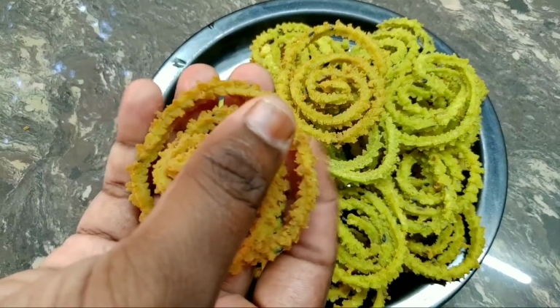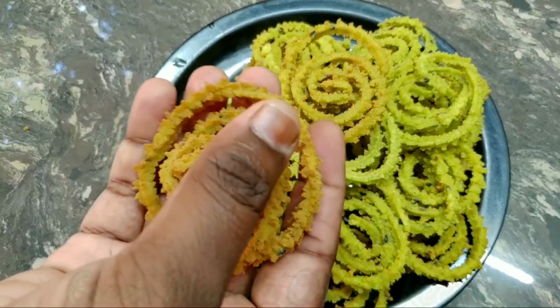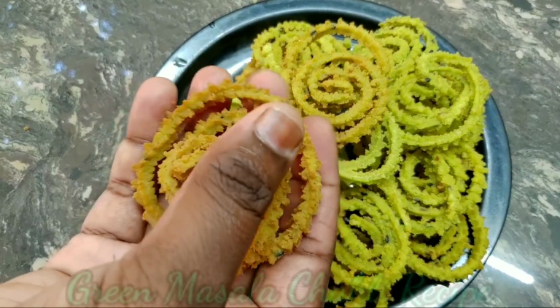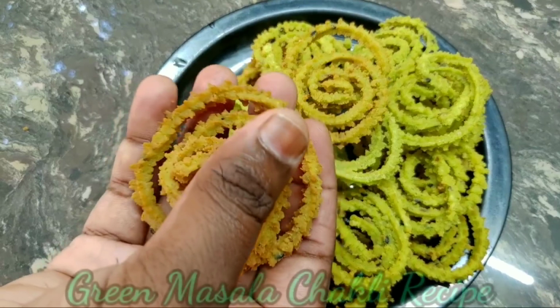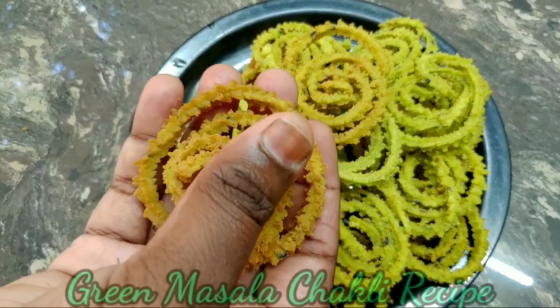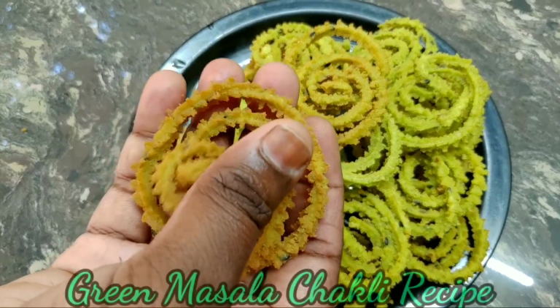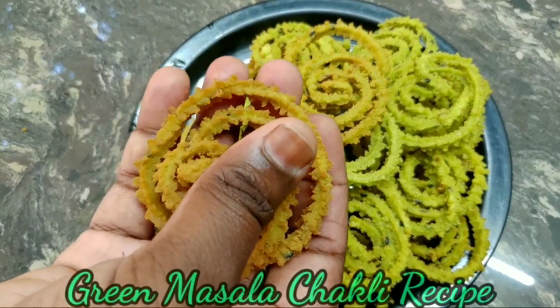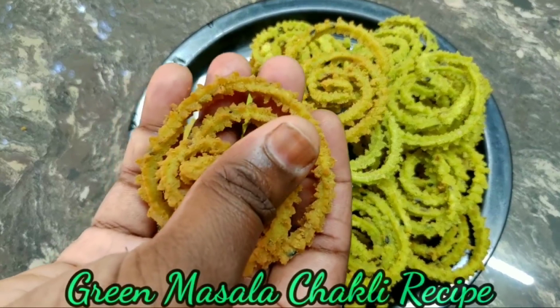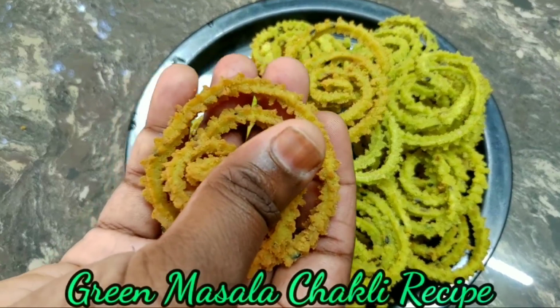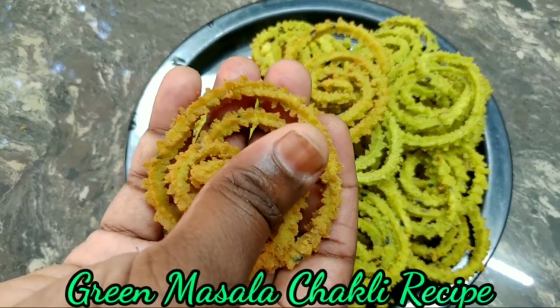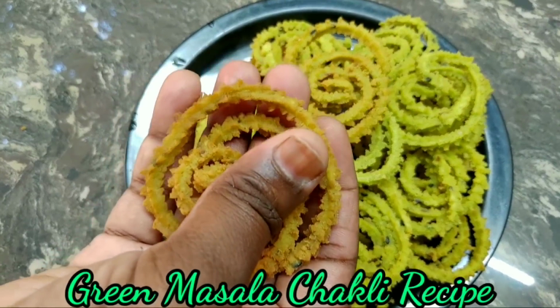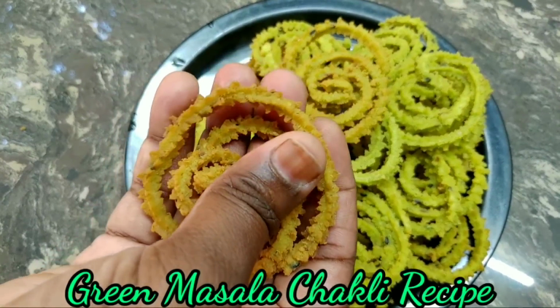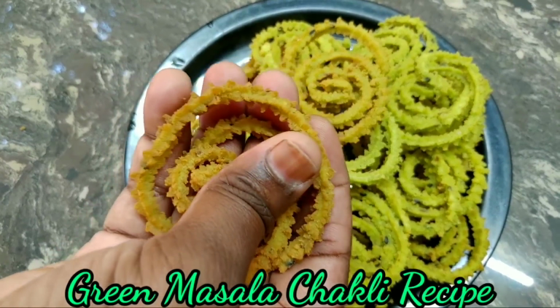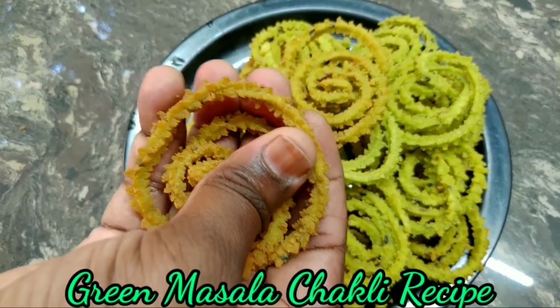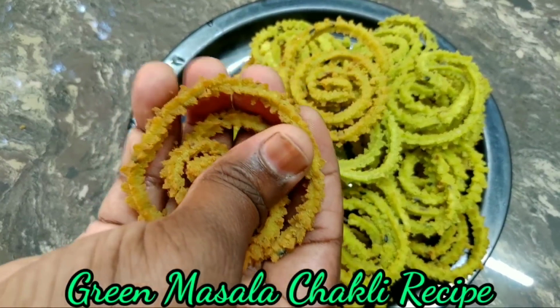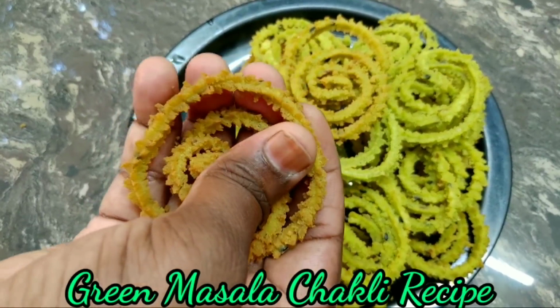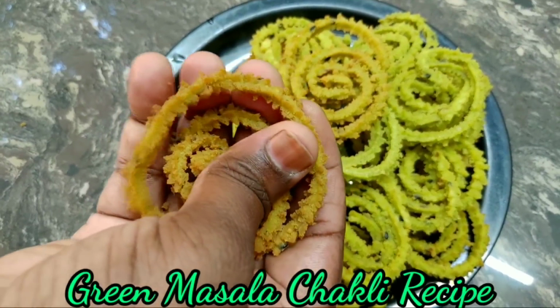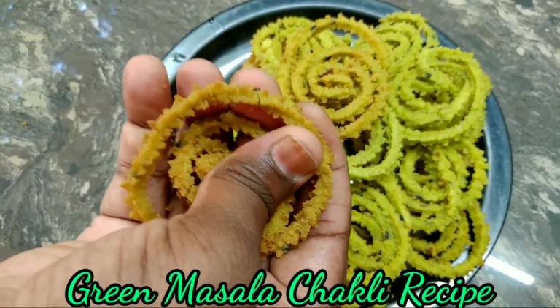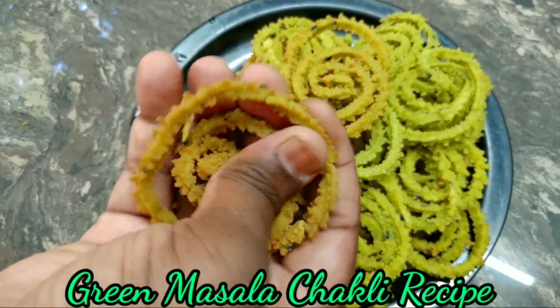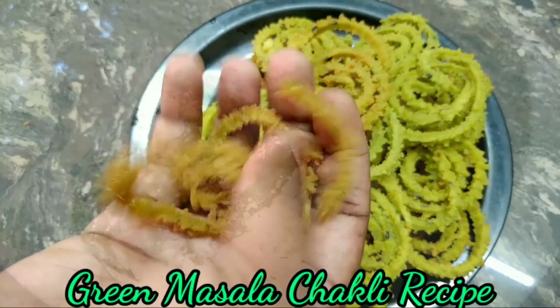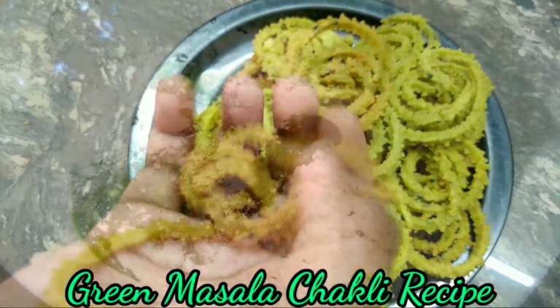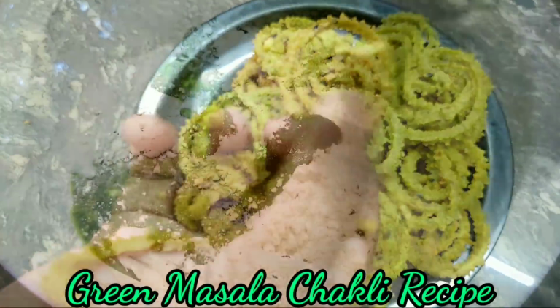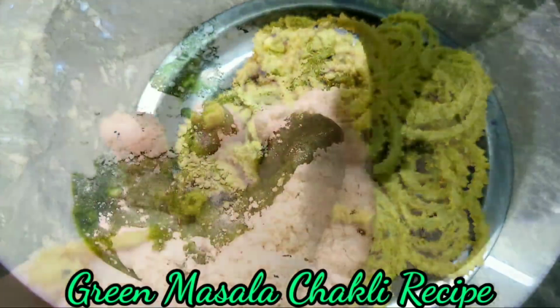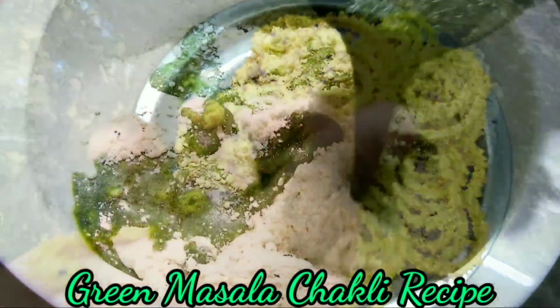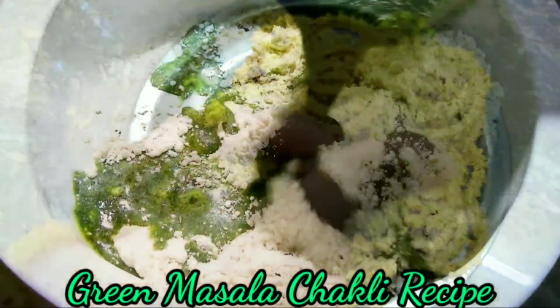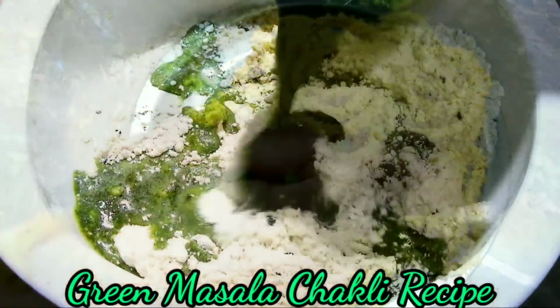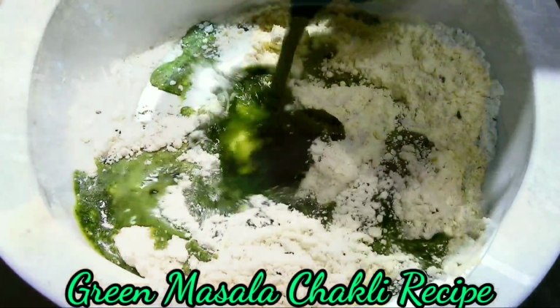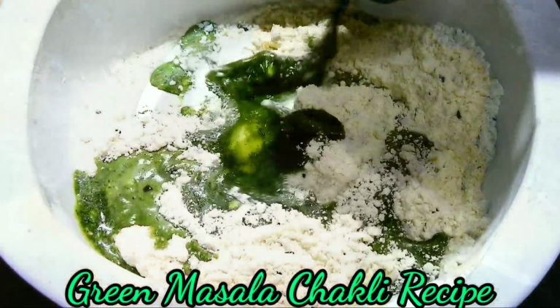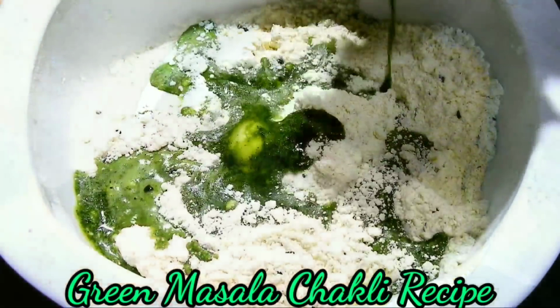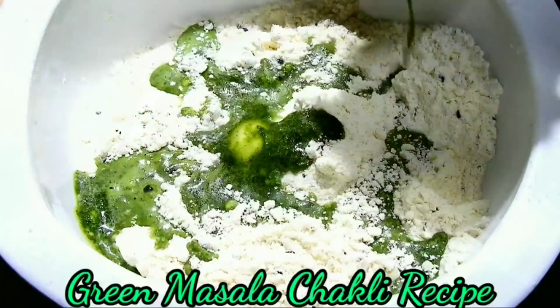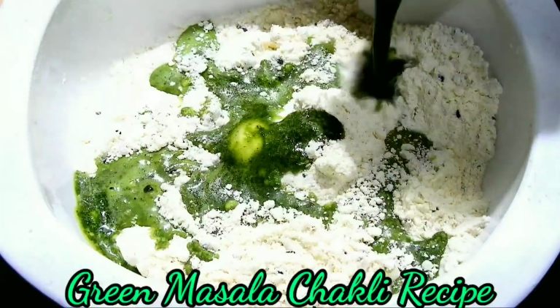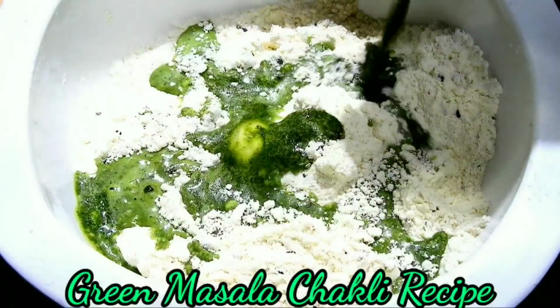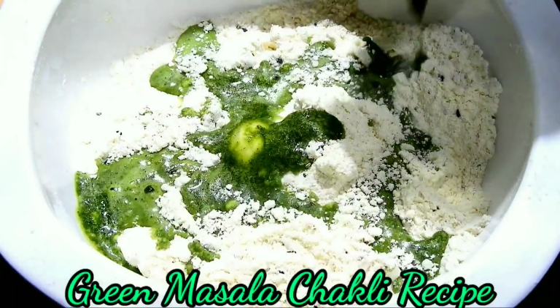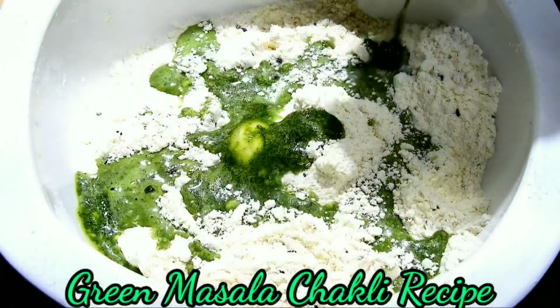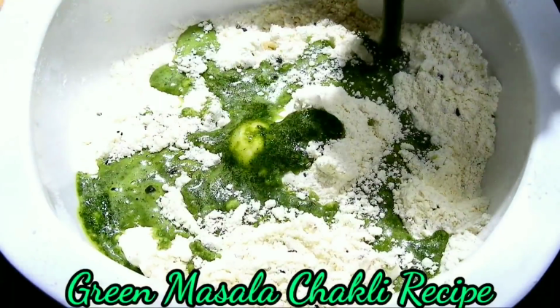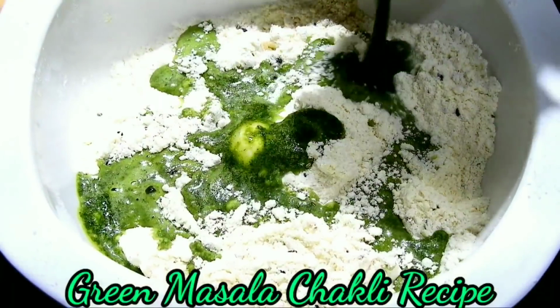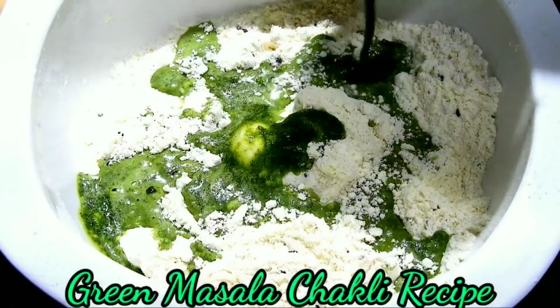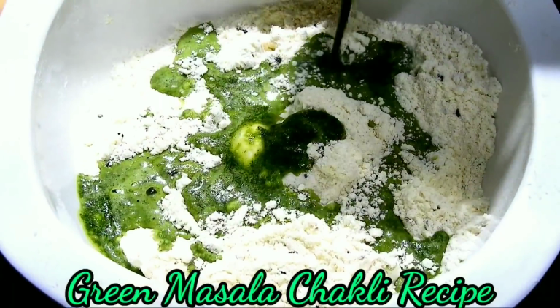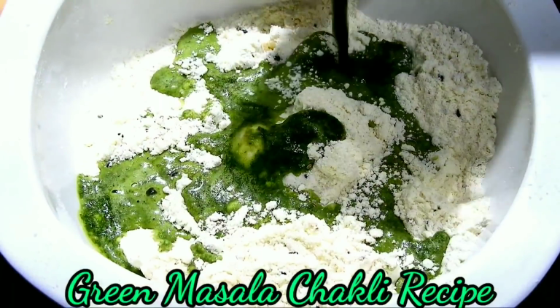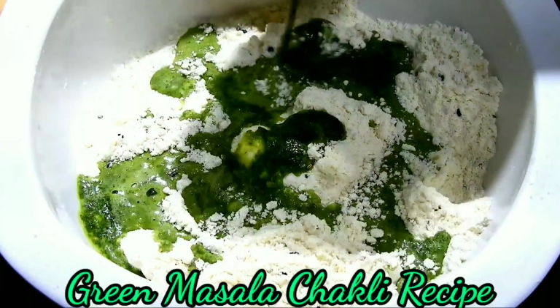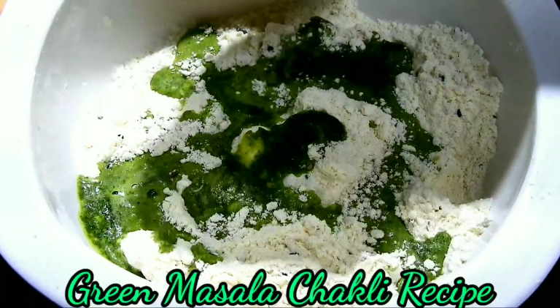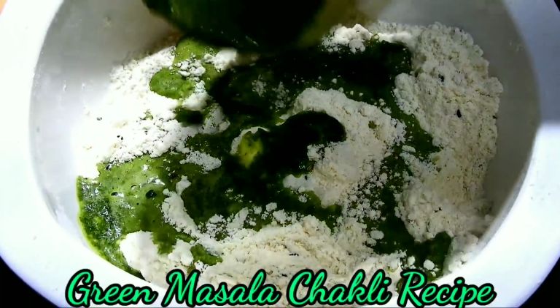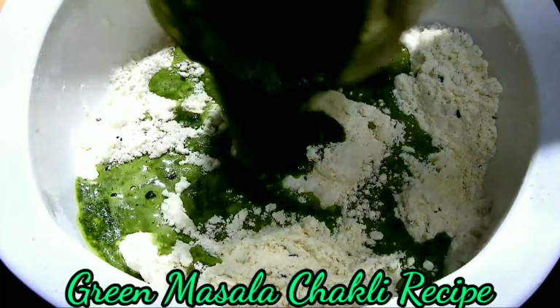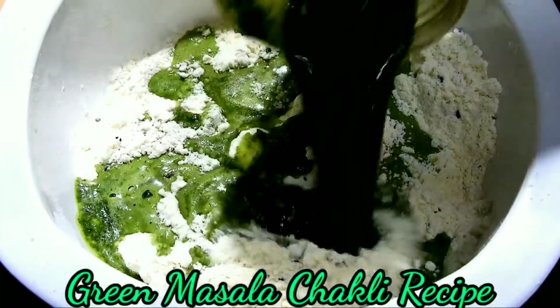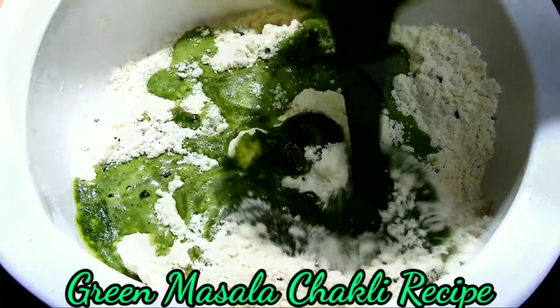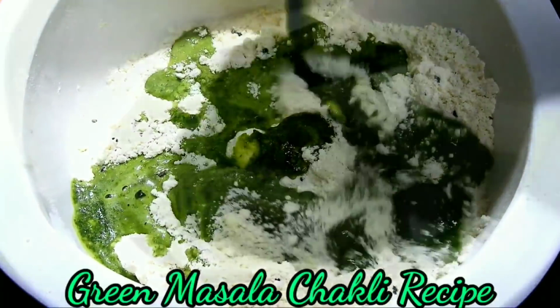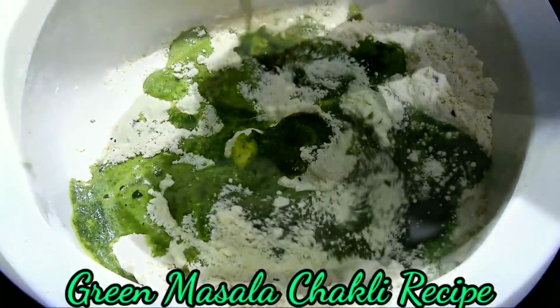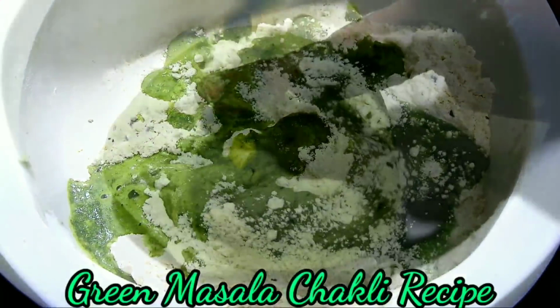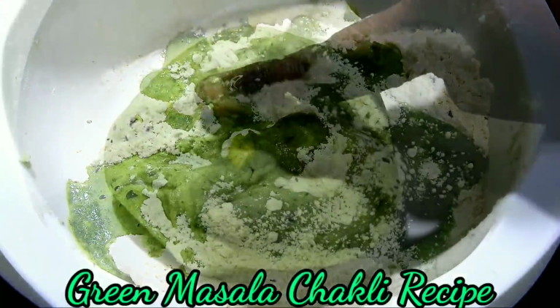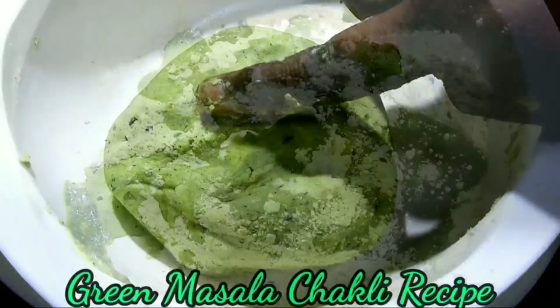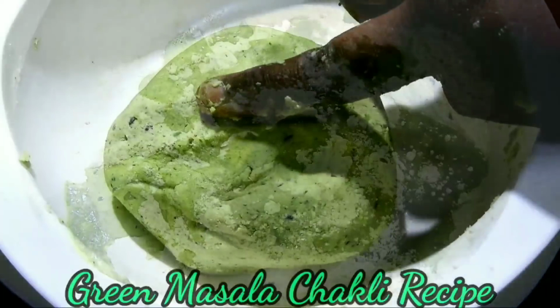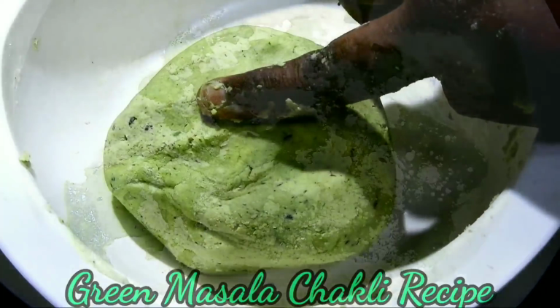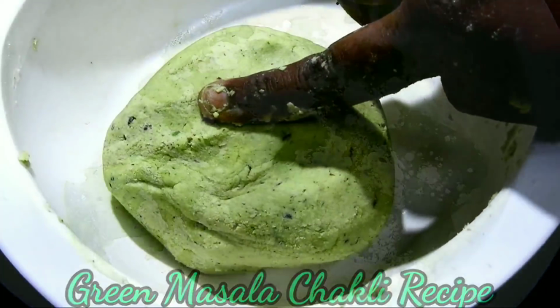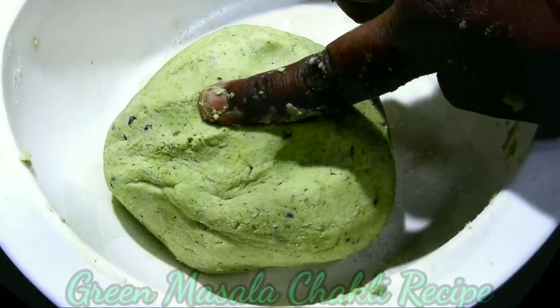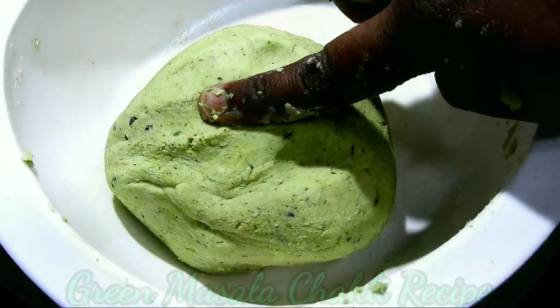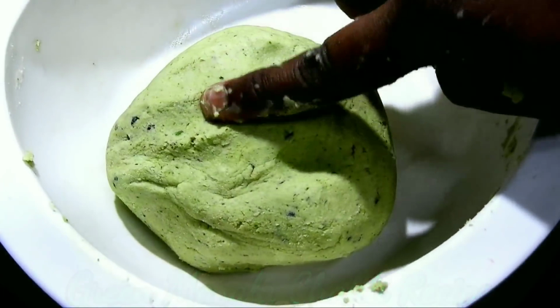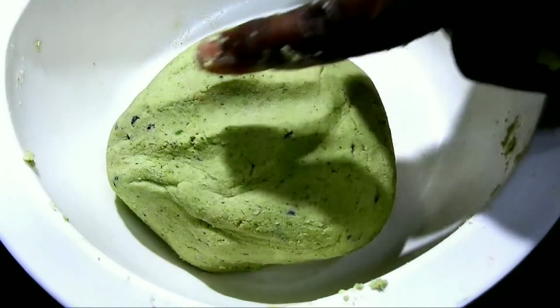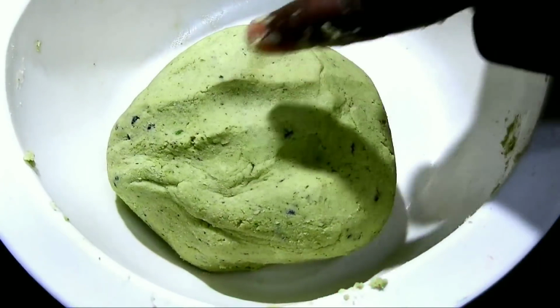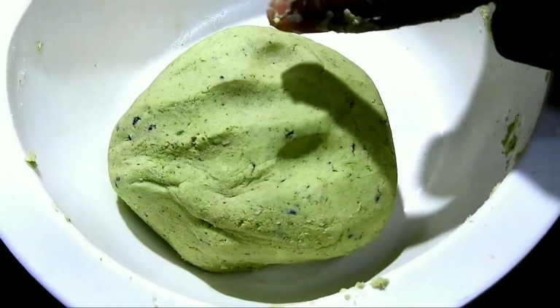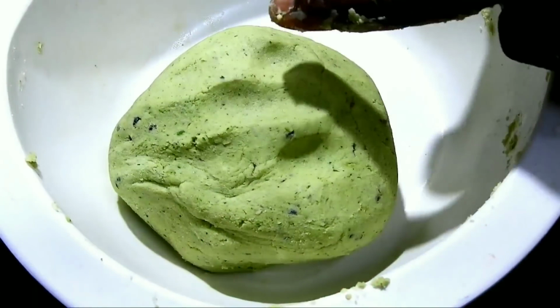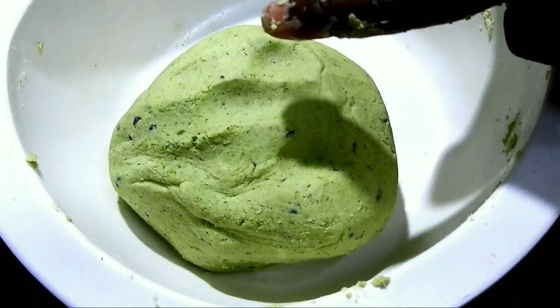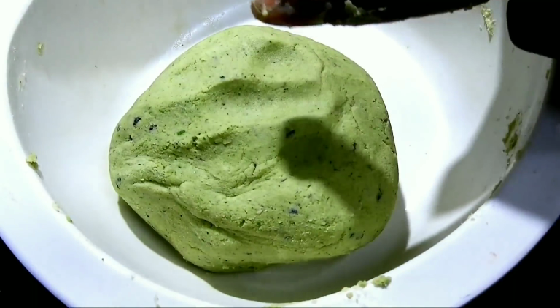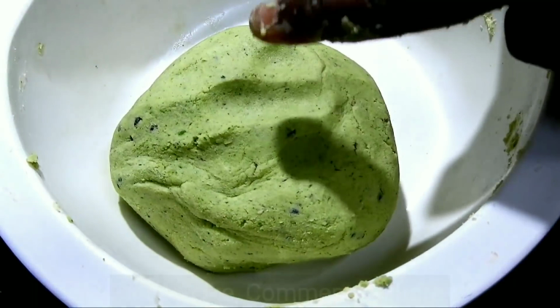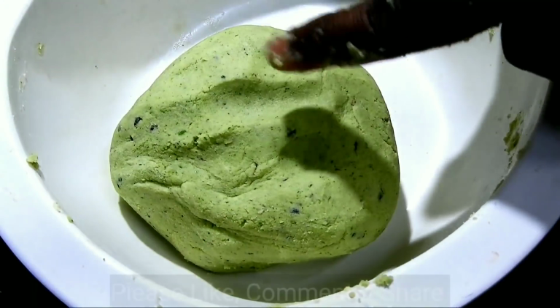Hello friends, hello everyone. Welcome to the channel of Rekadu. Let's talk about the different ingredients.